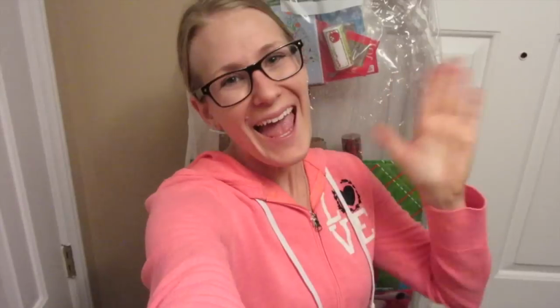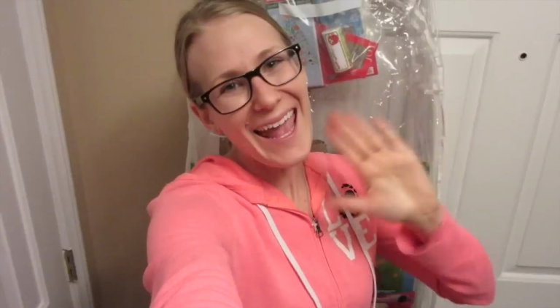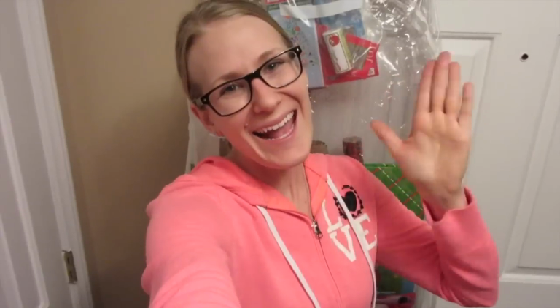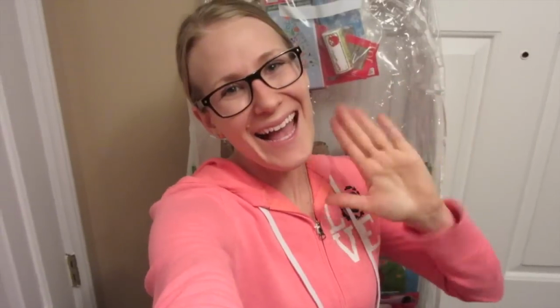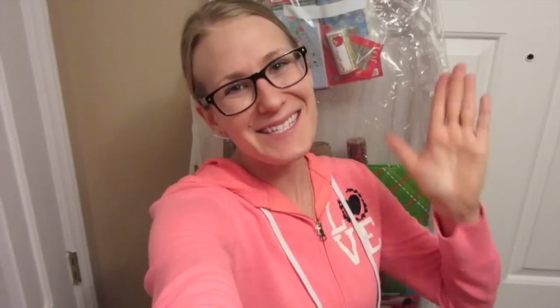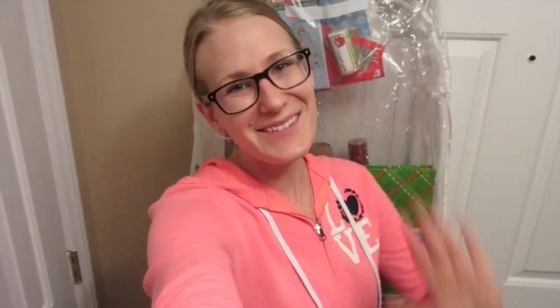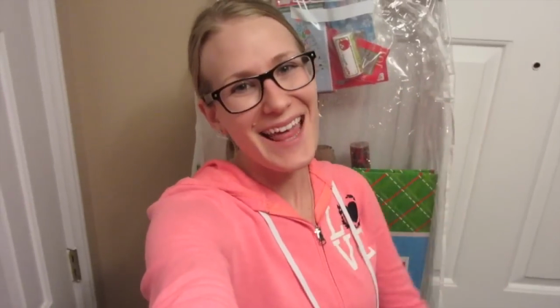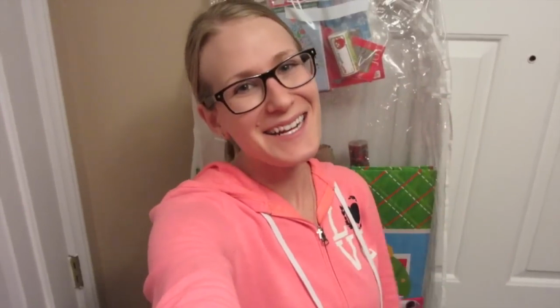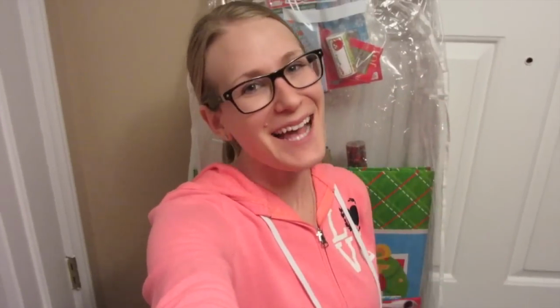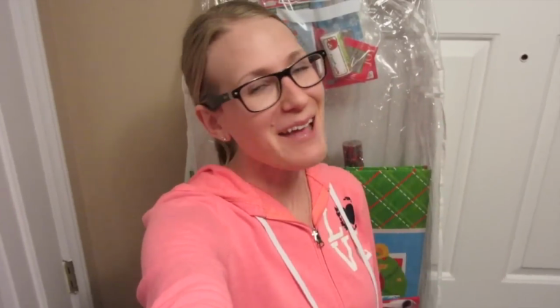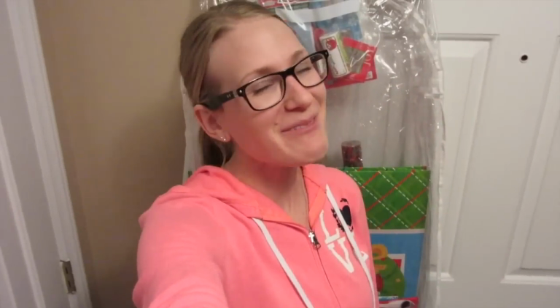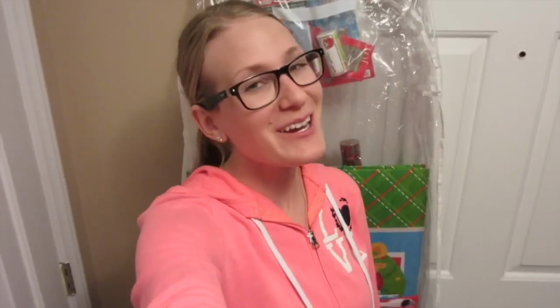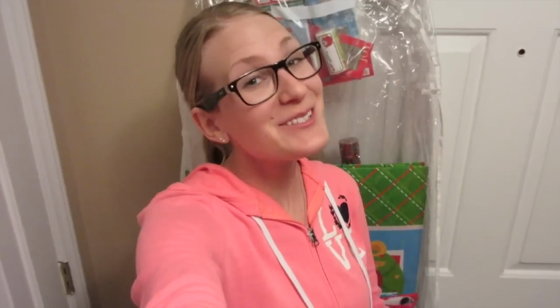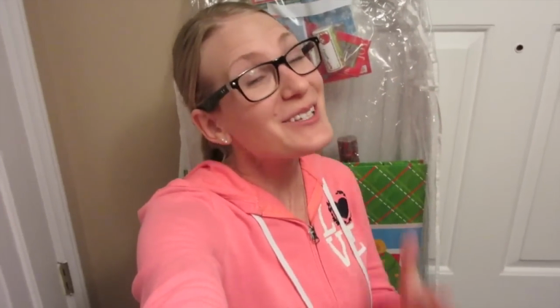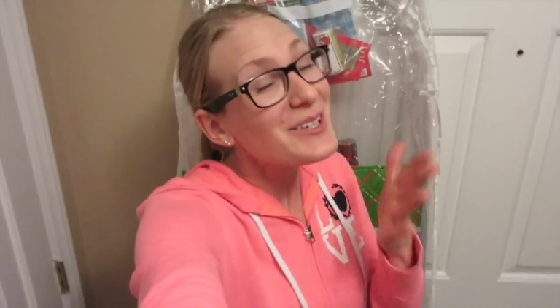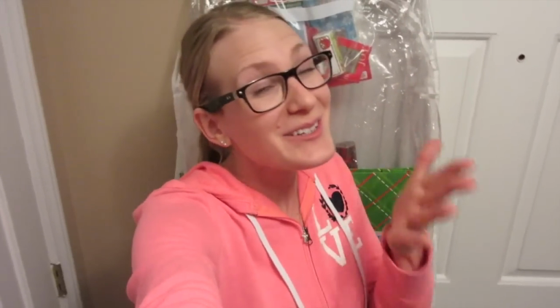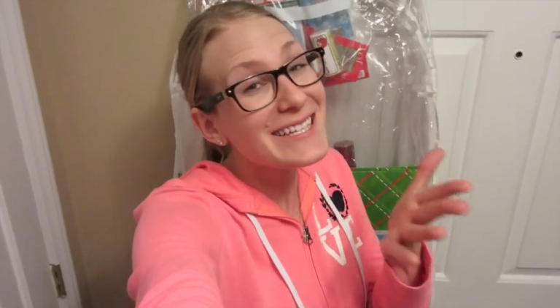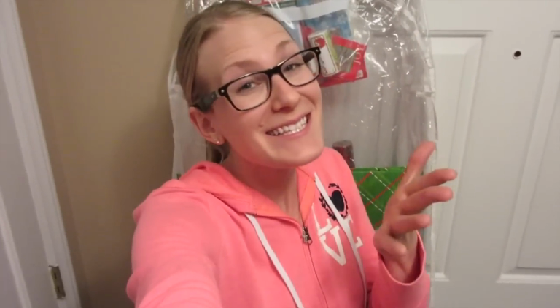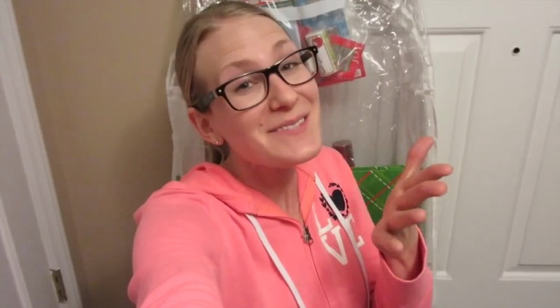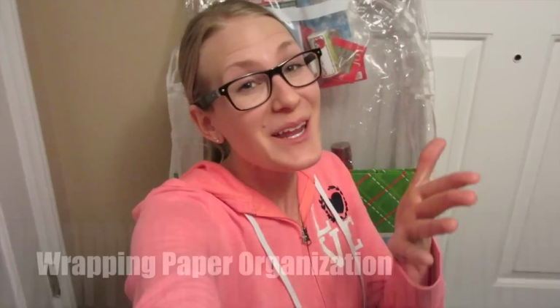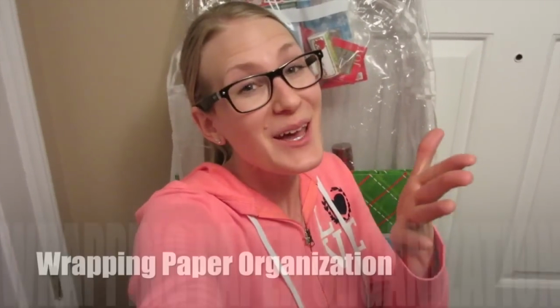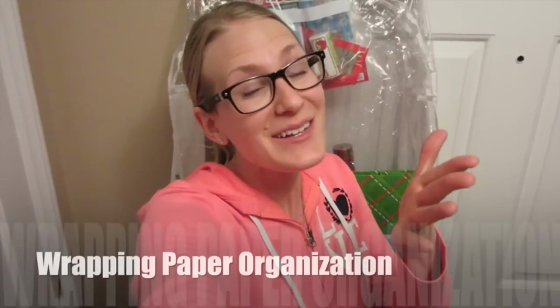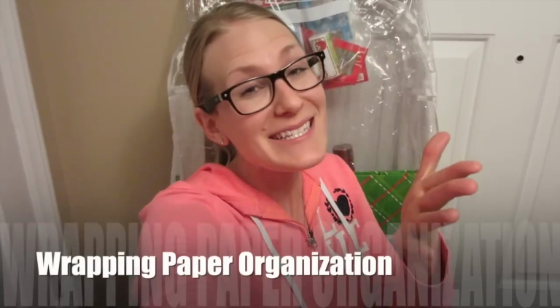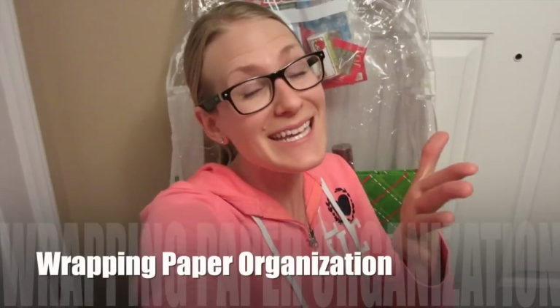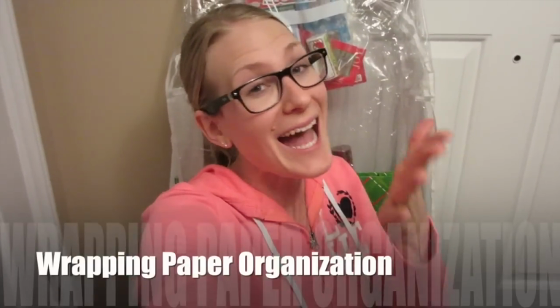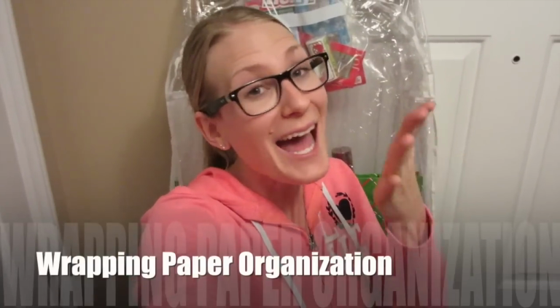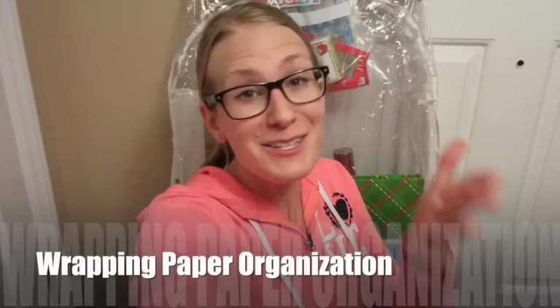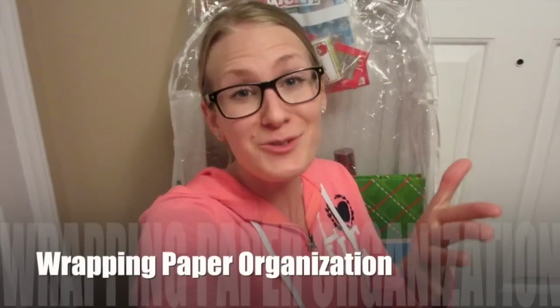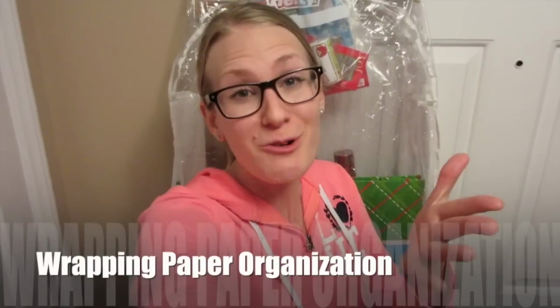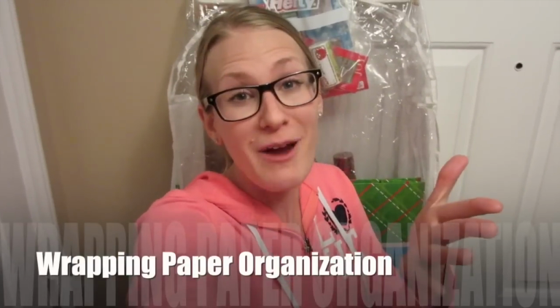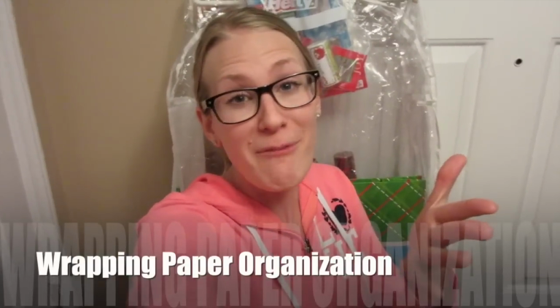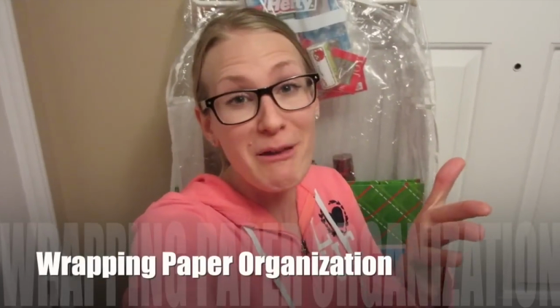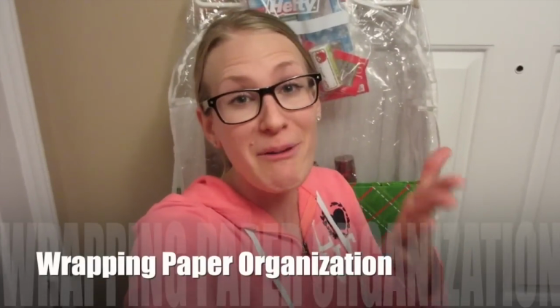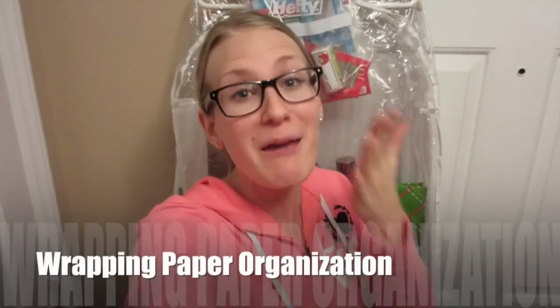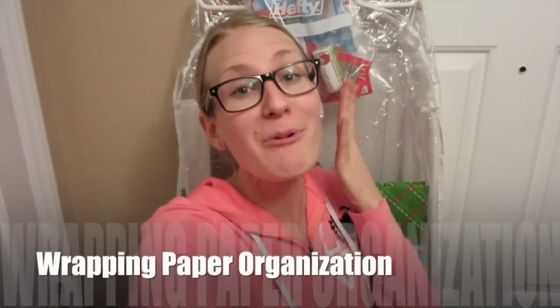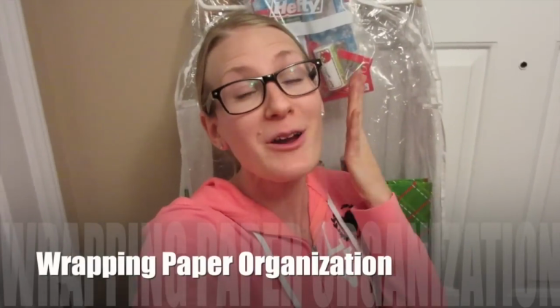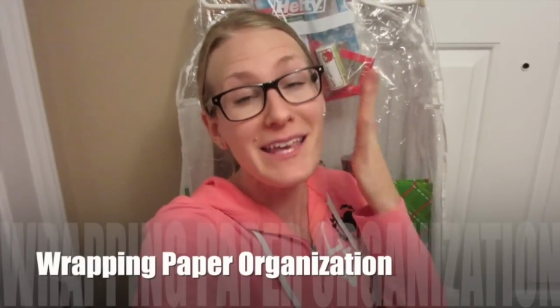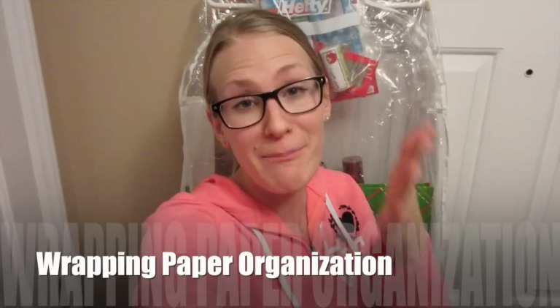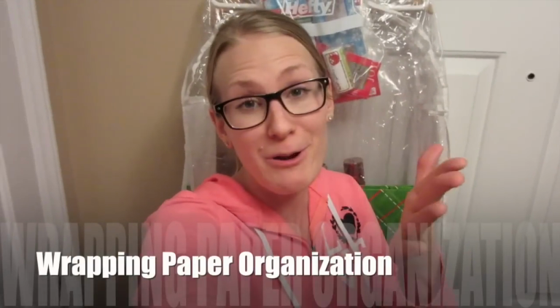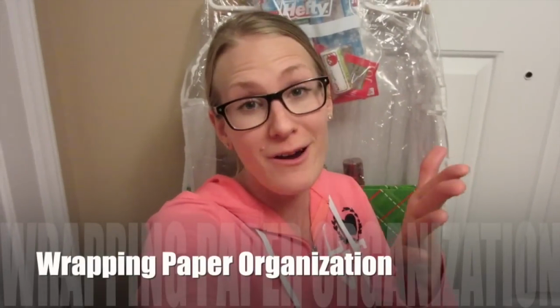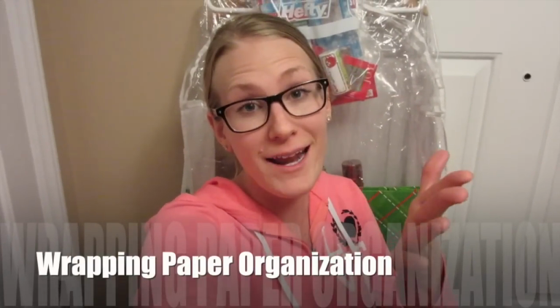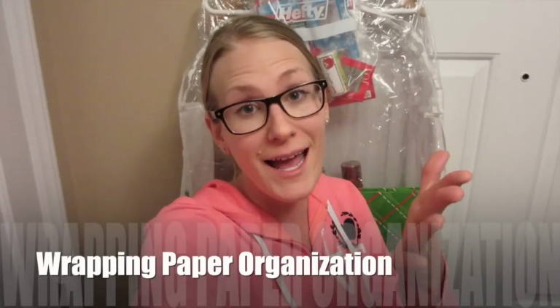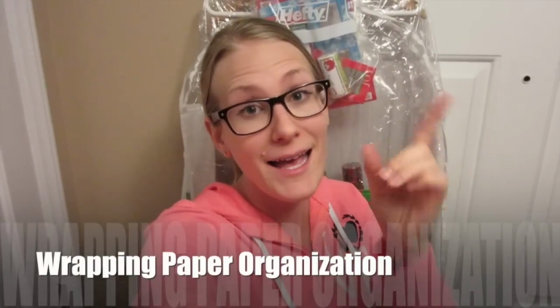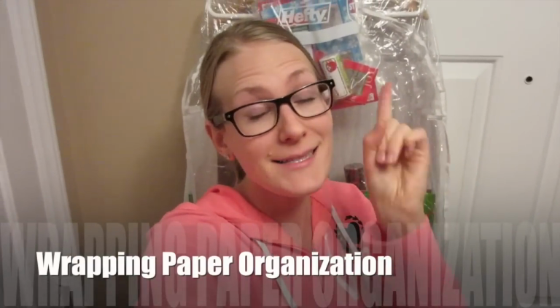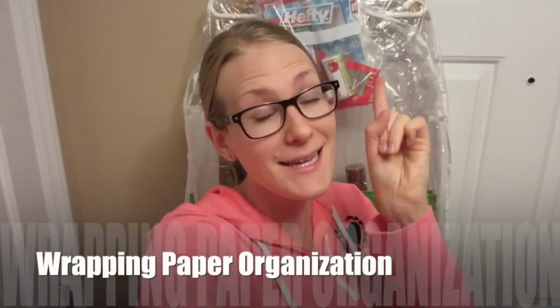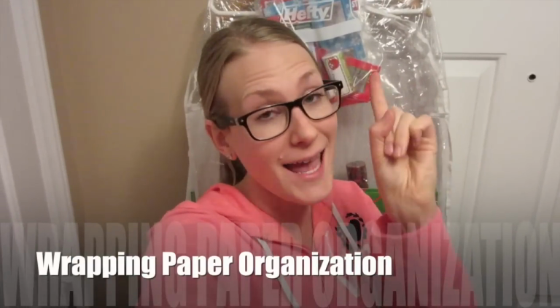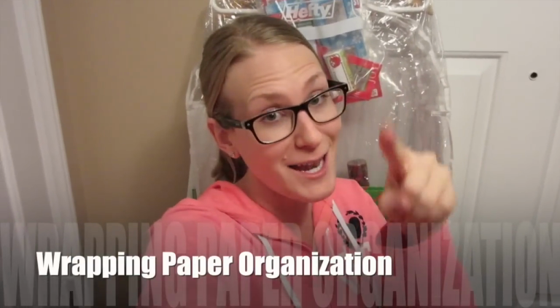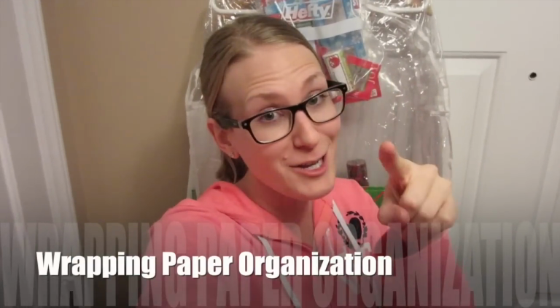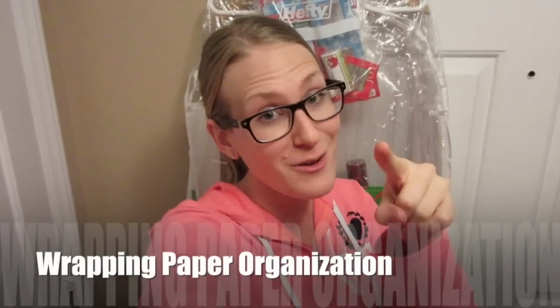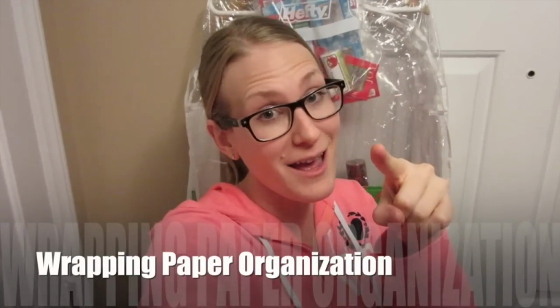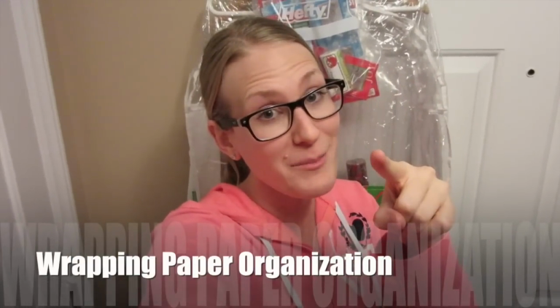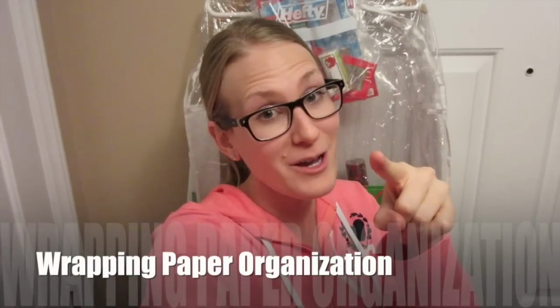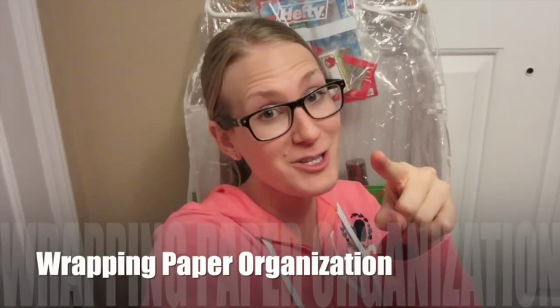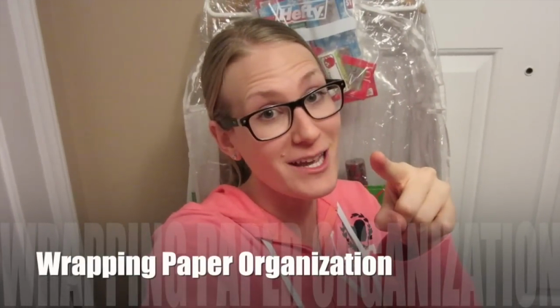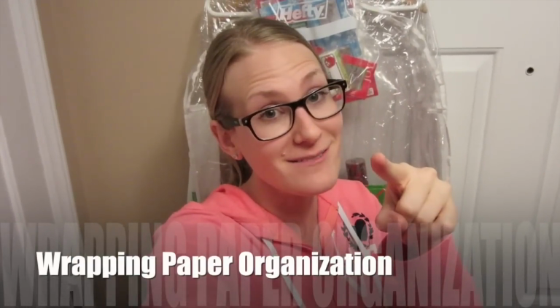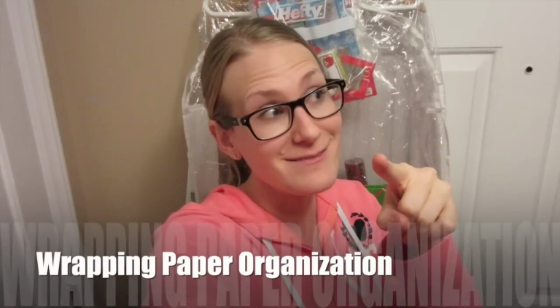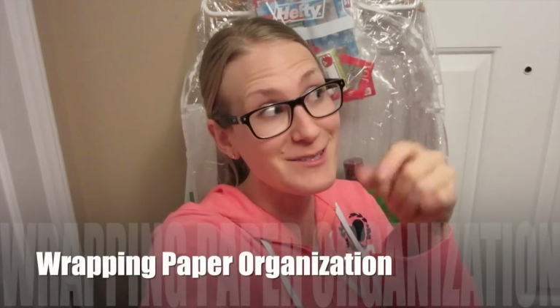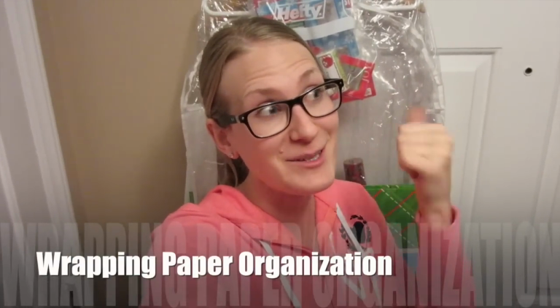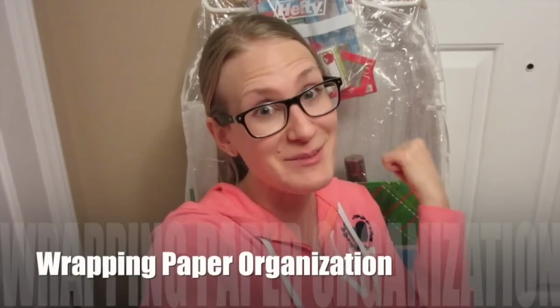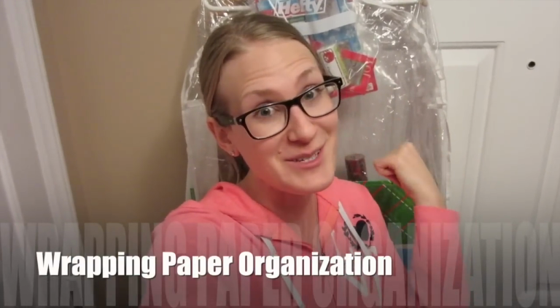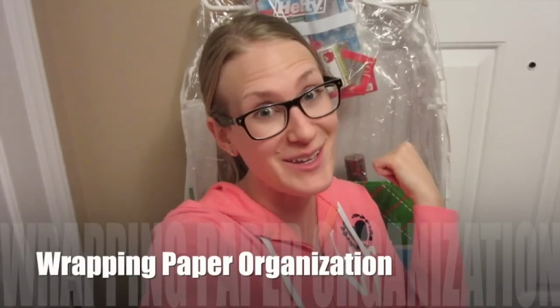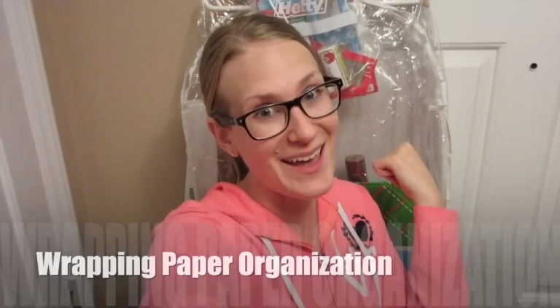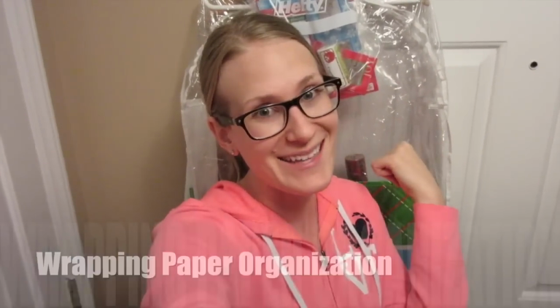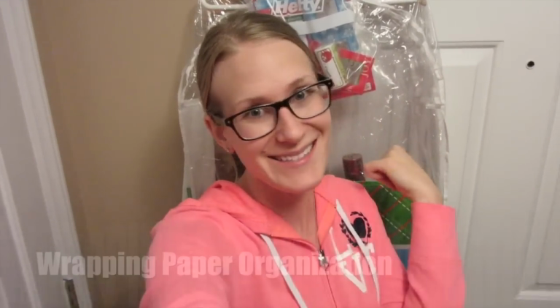Hey guys, Do It On A Dime here. So you clicked this video to see how to store wrapping paper, keep it organized, and do it on a budget. So let me show you guys.